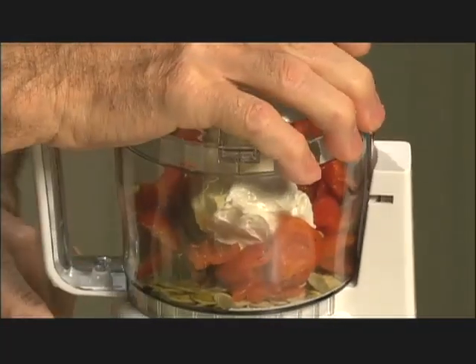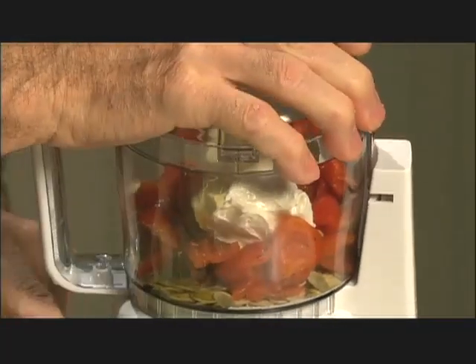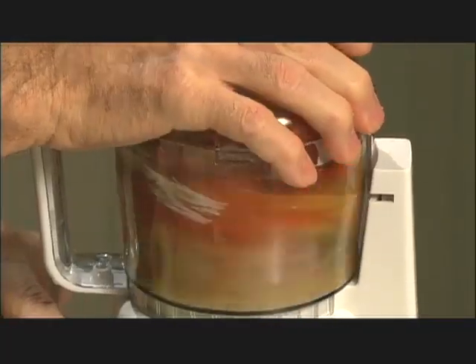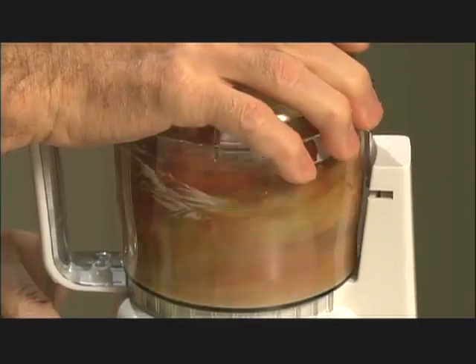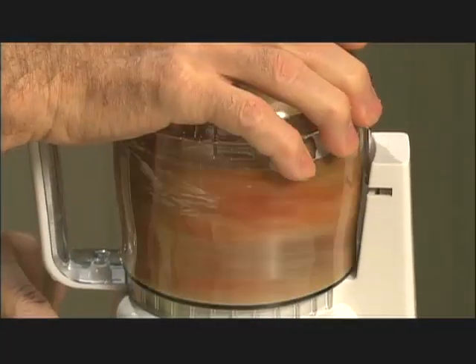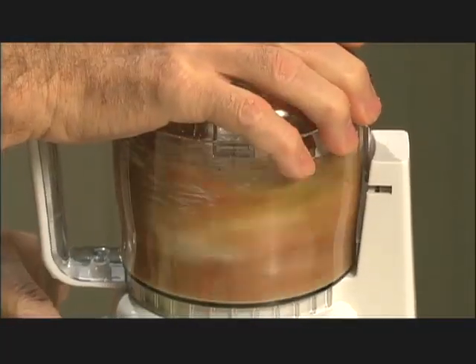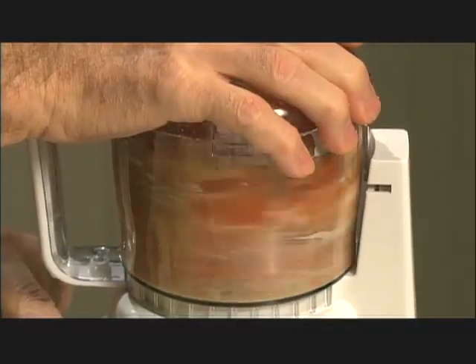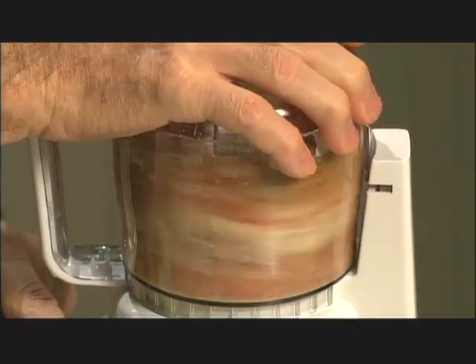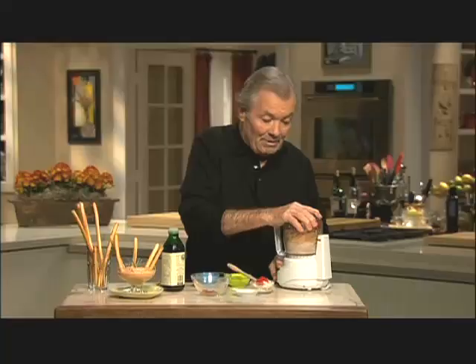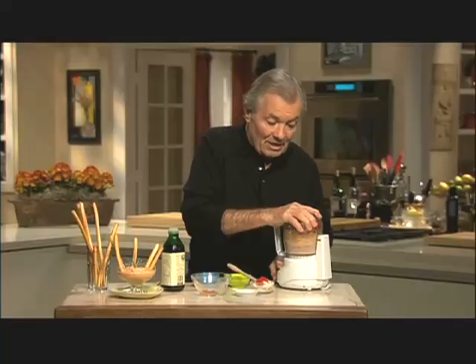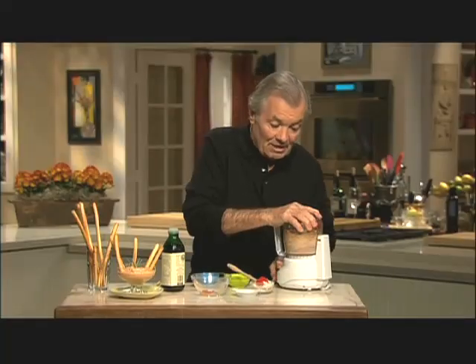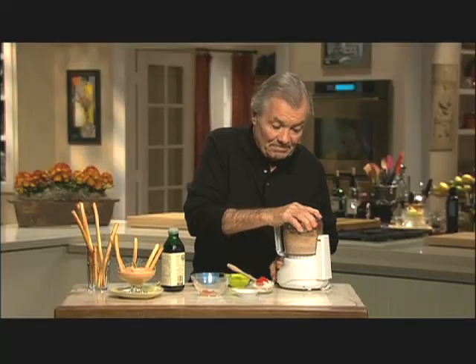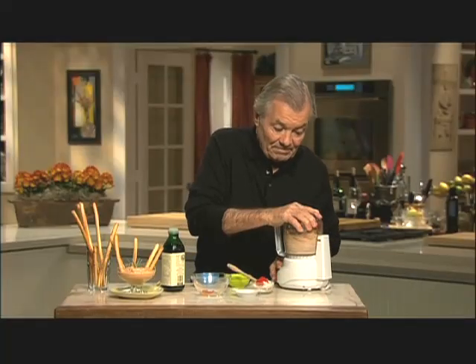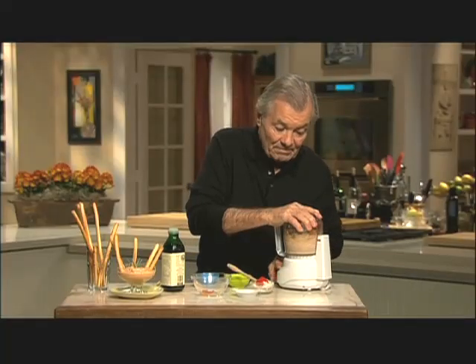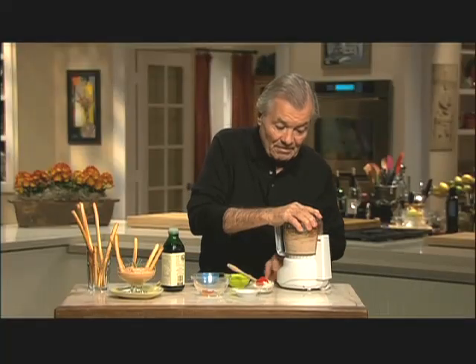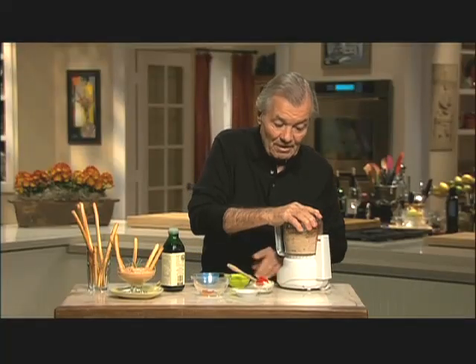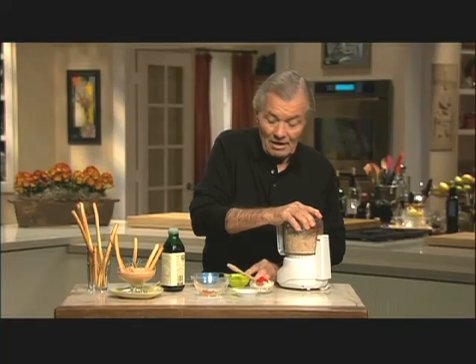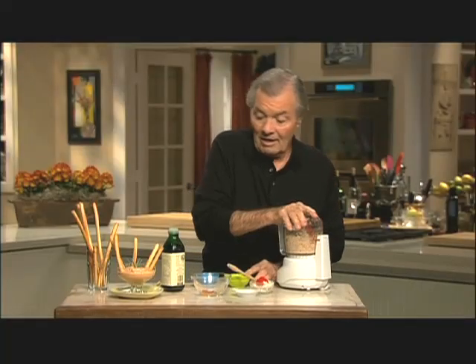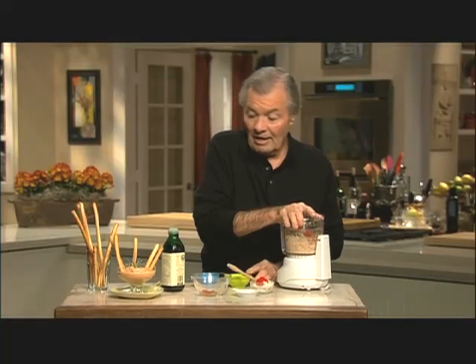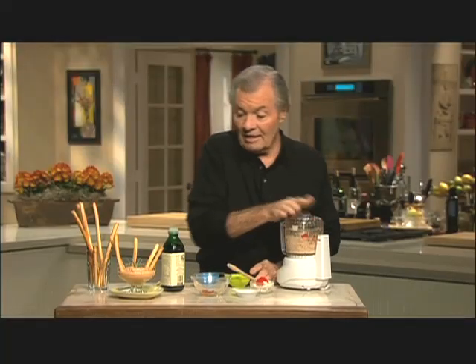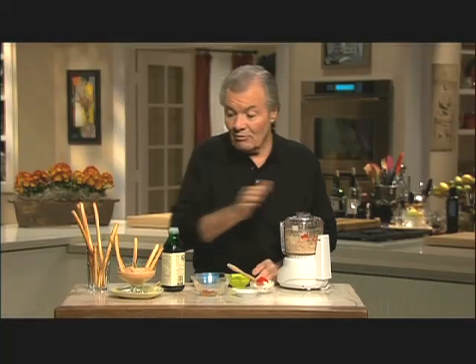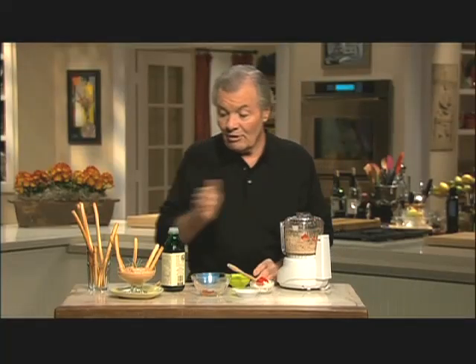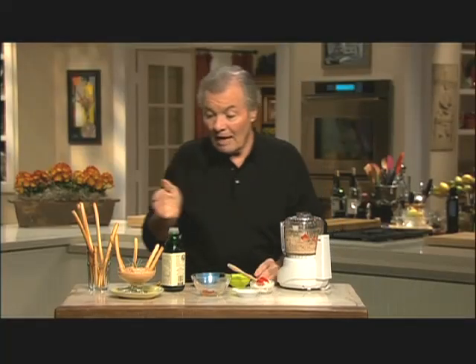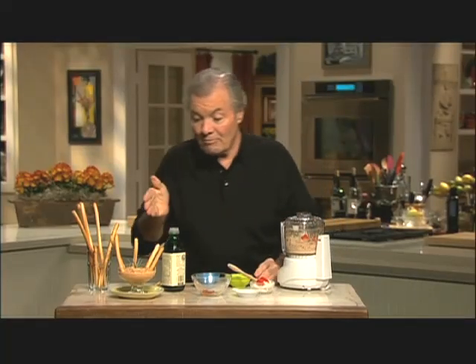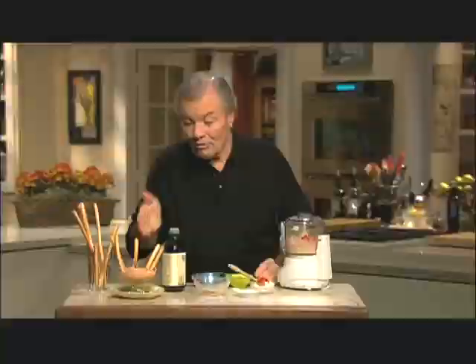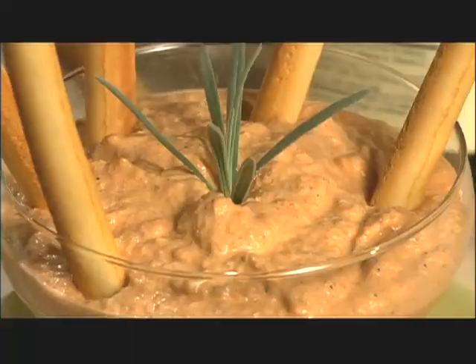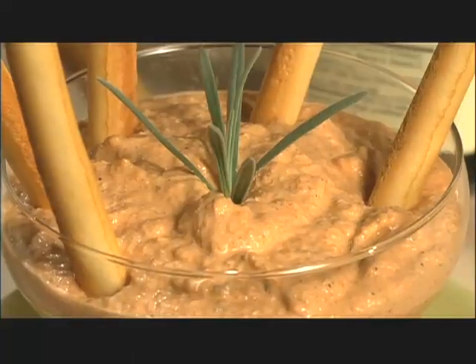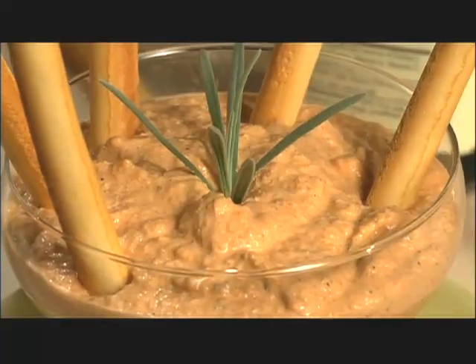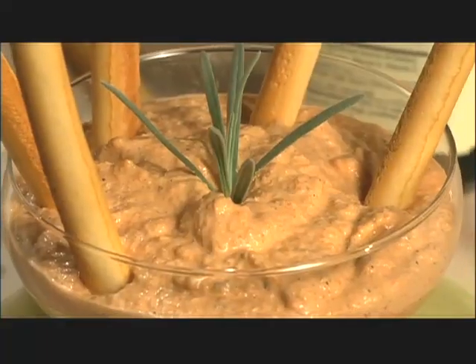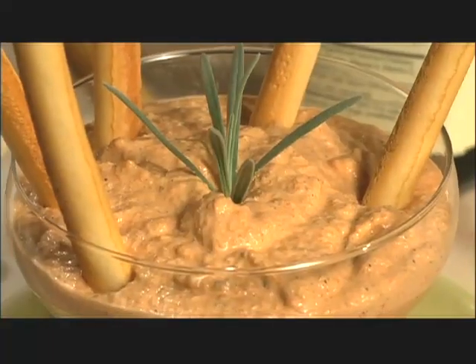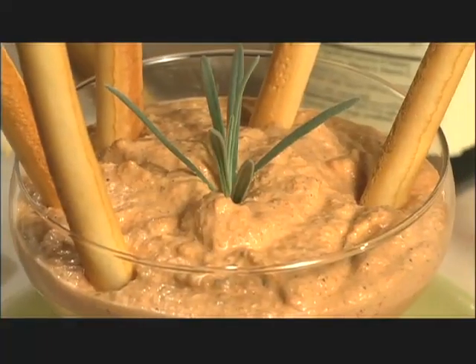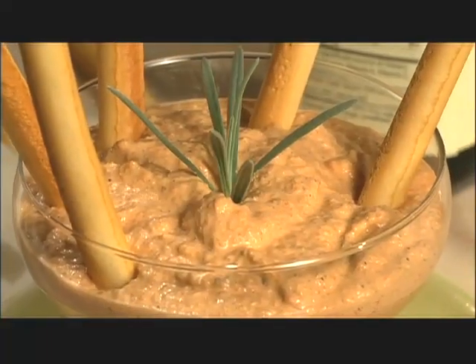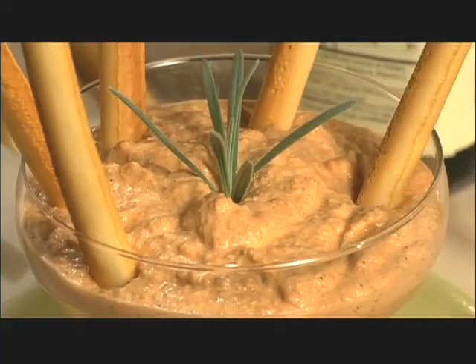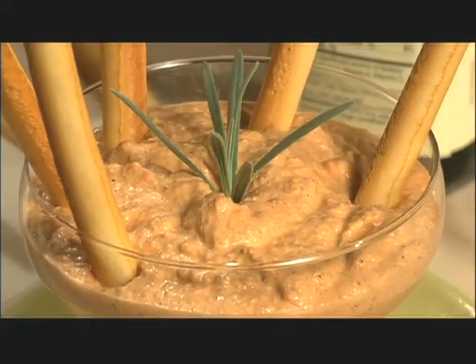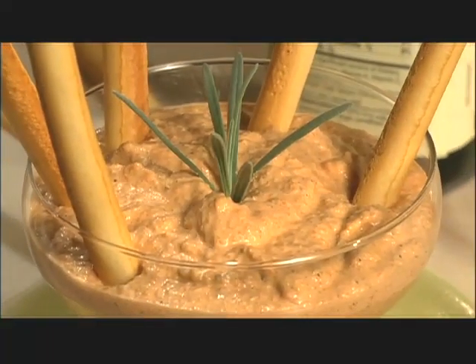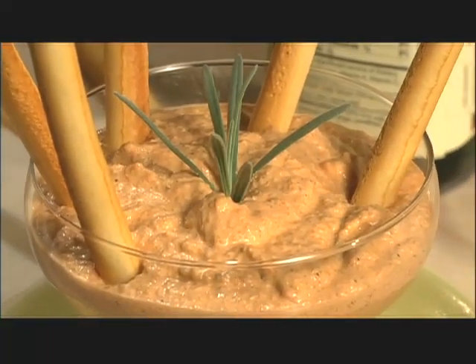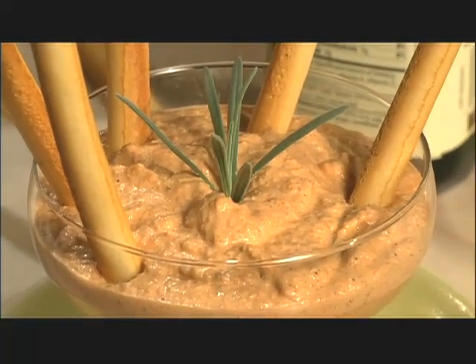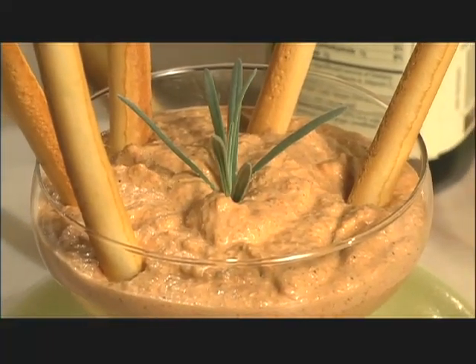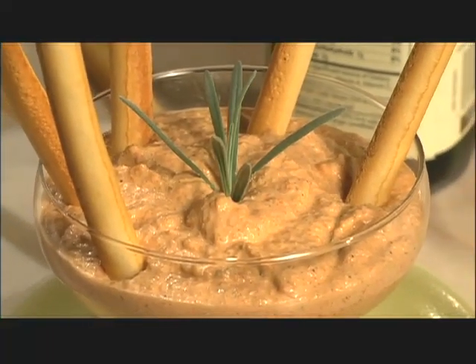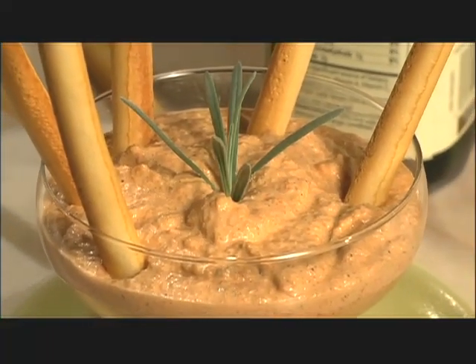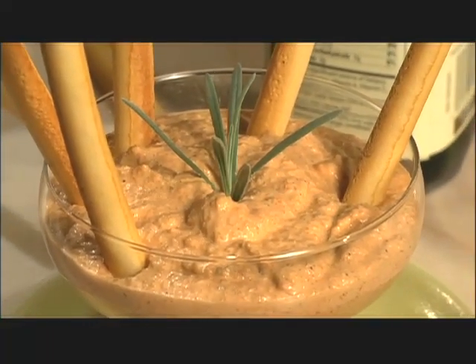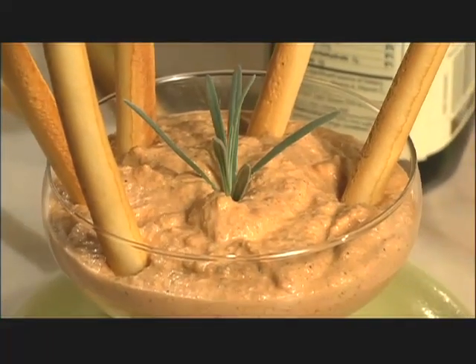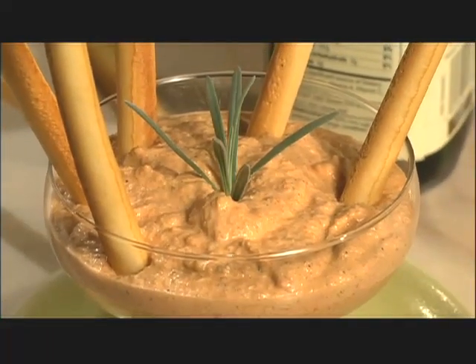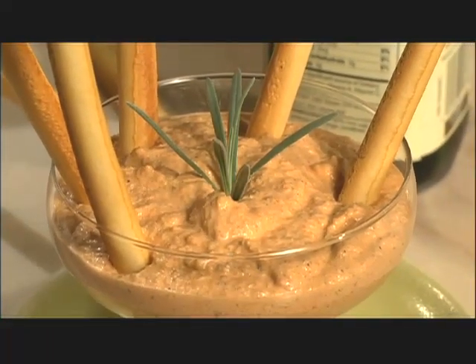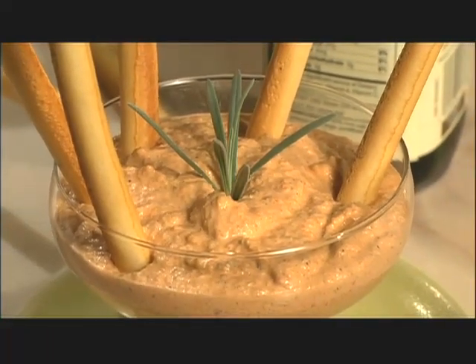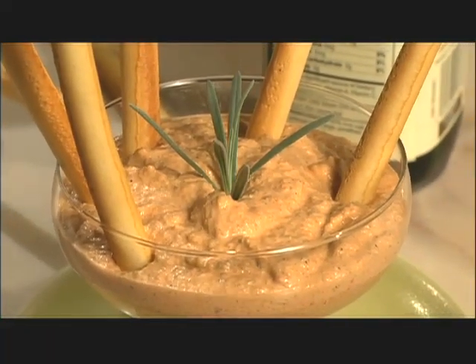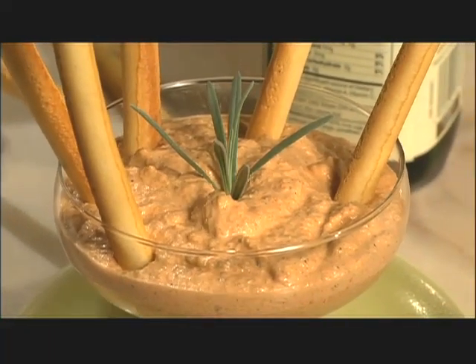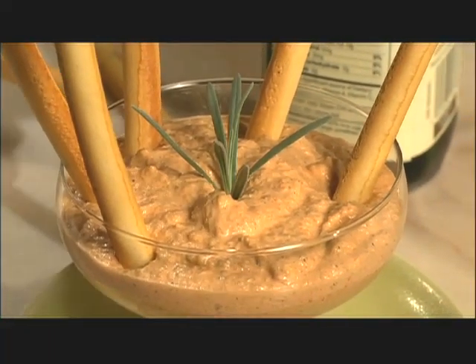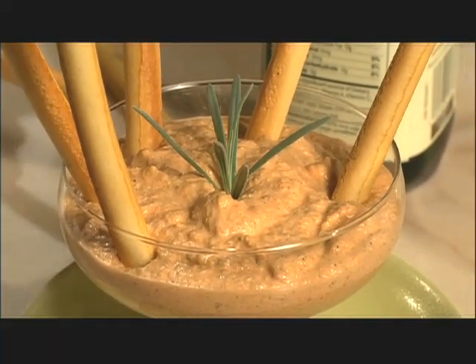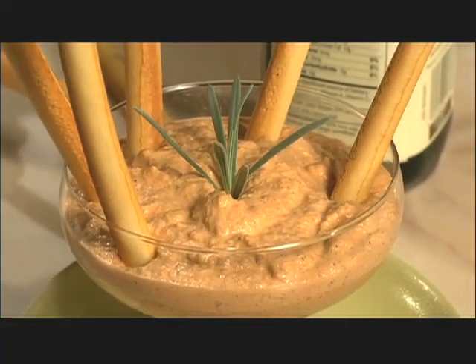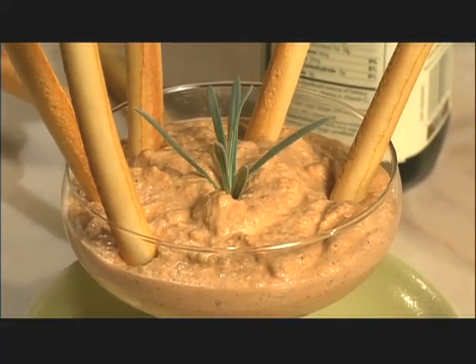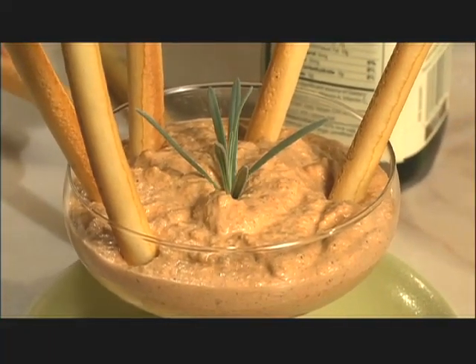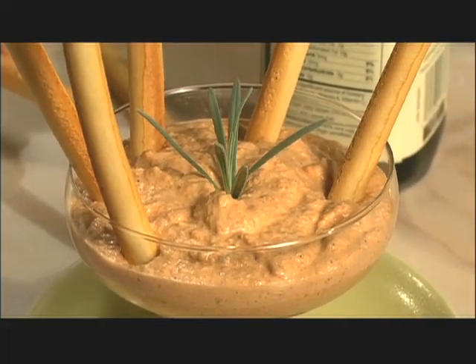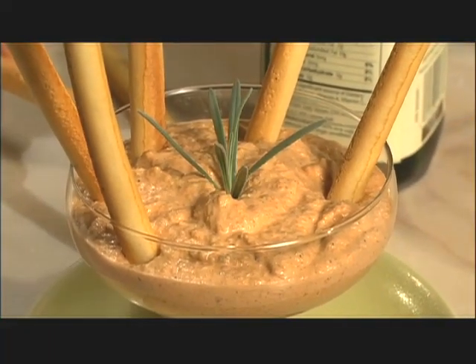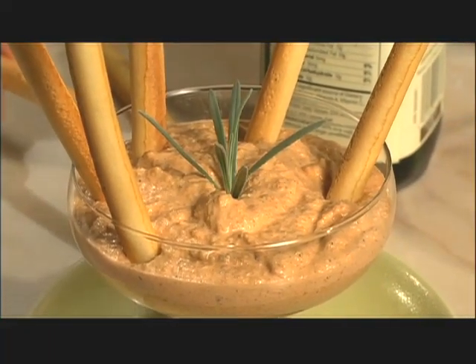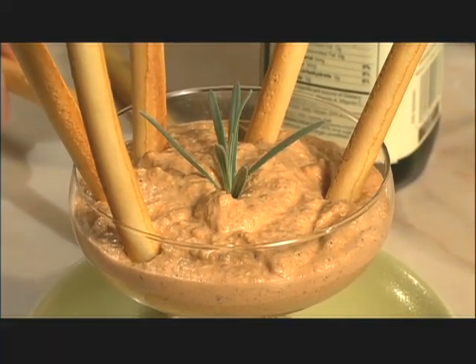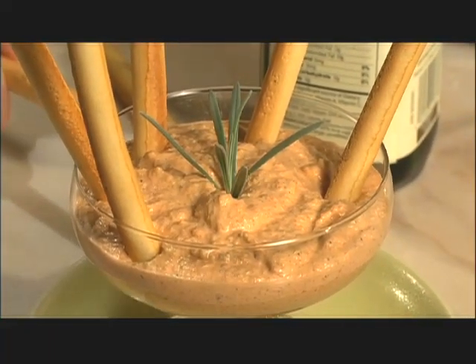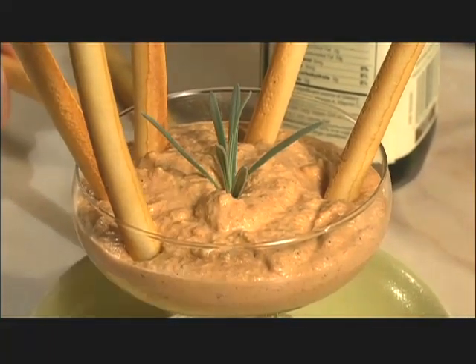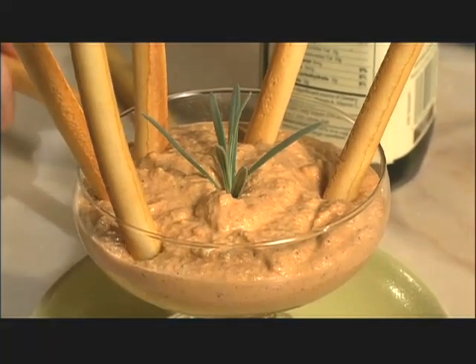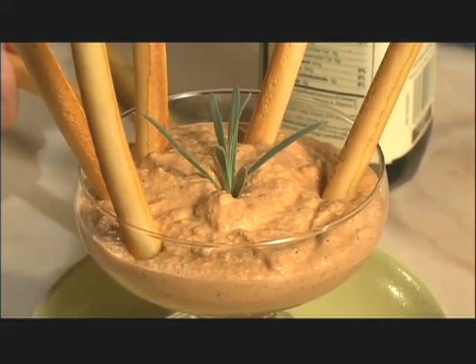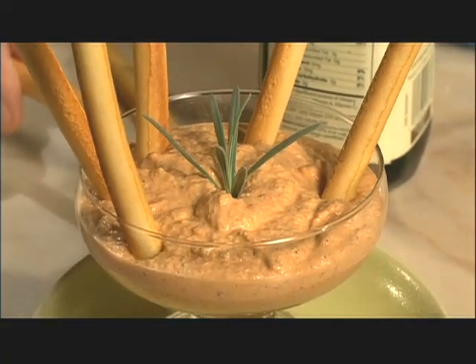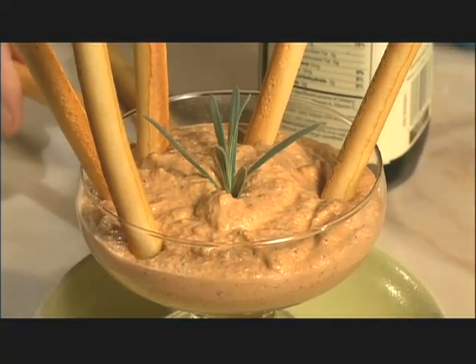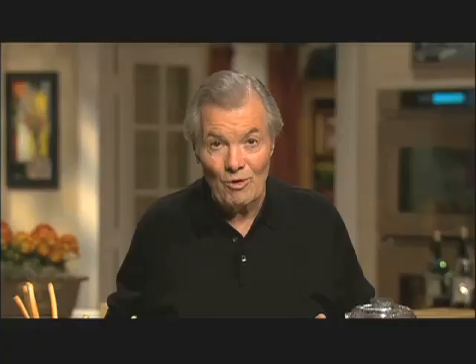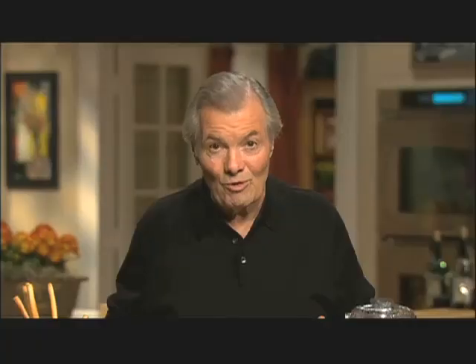It takes seconds to make, and it looks absolutely wonderful. With a bit of transformation, store-bought food becomes your own.